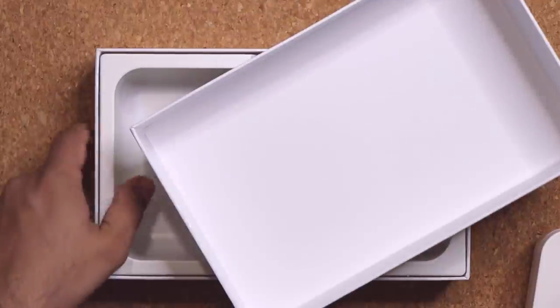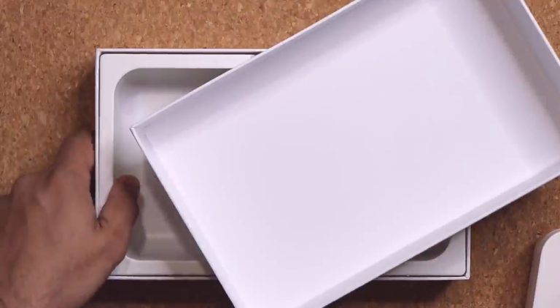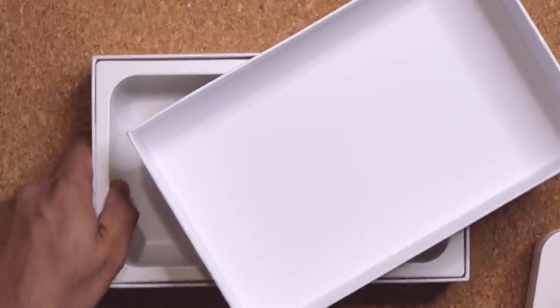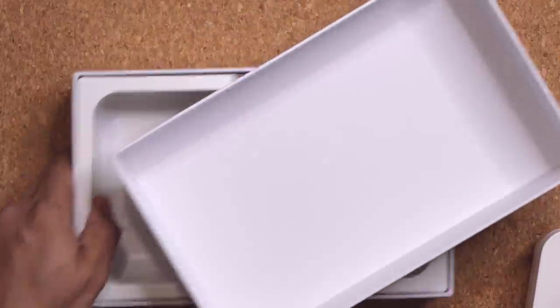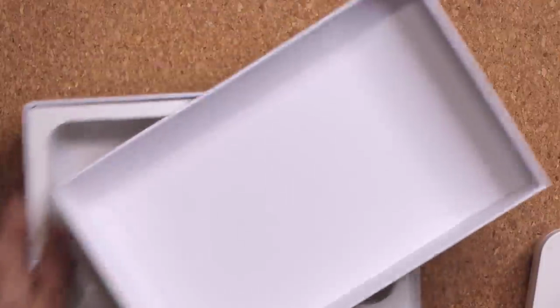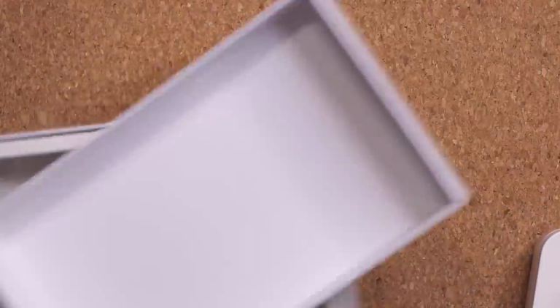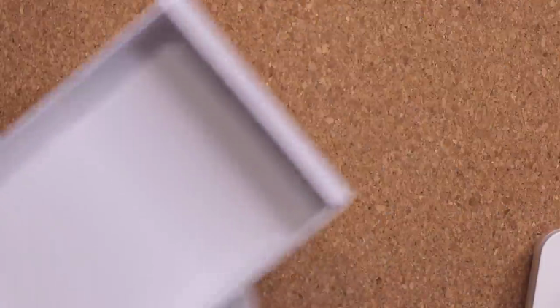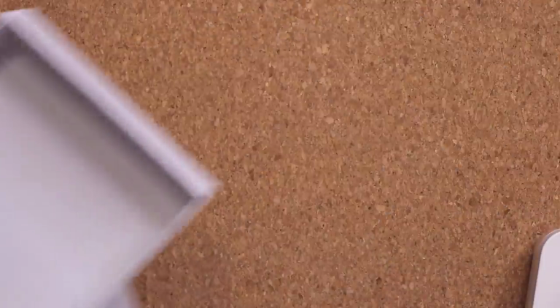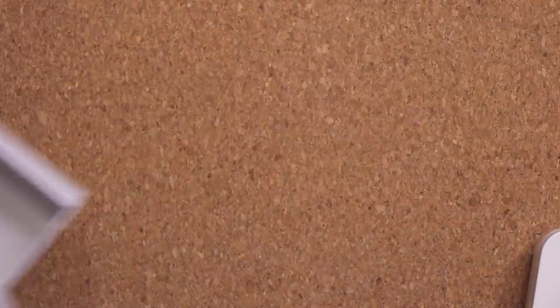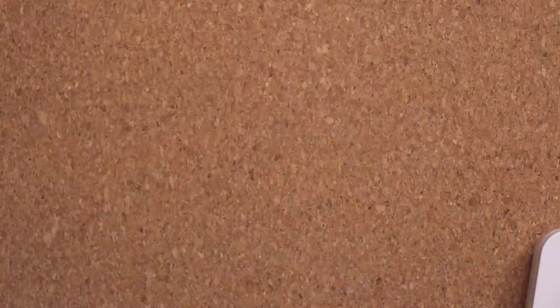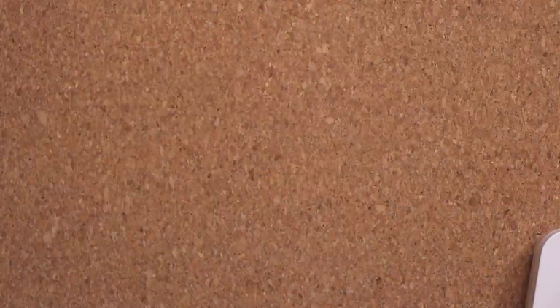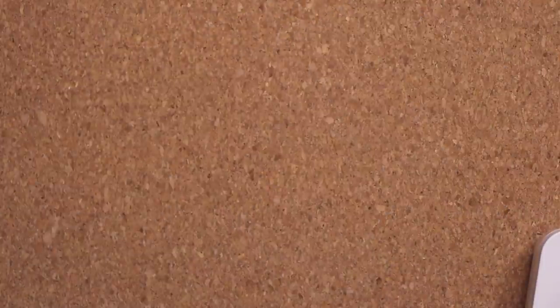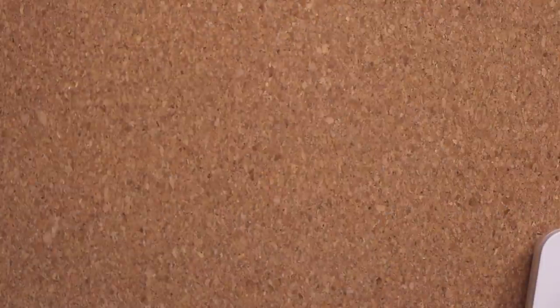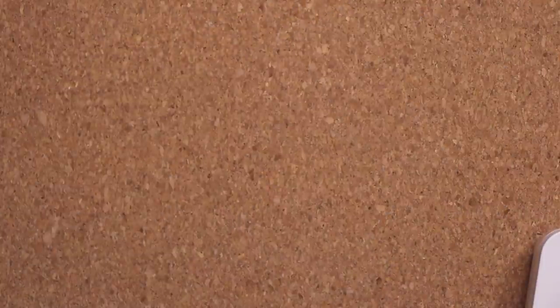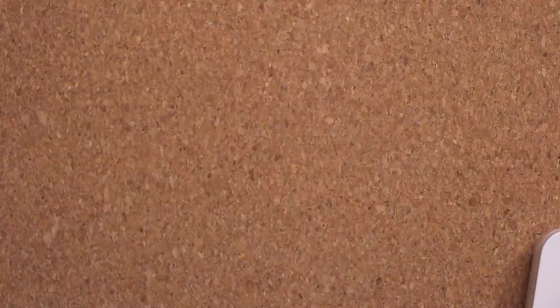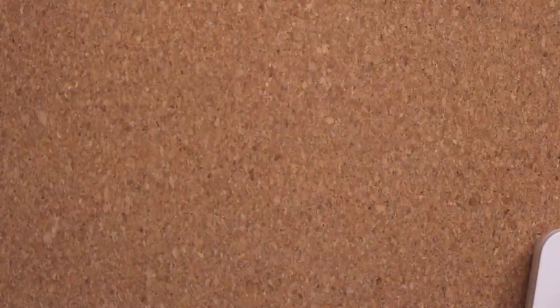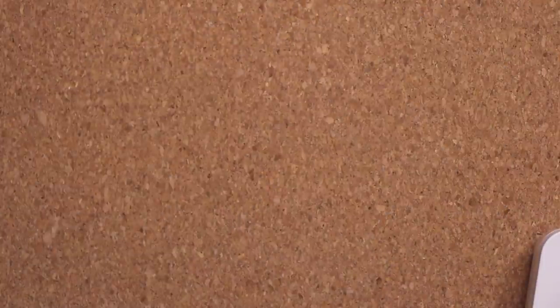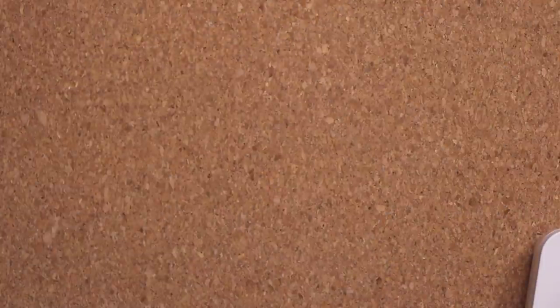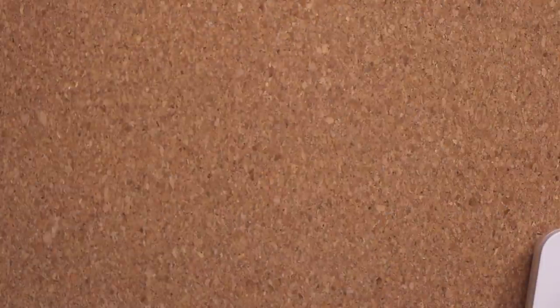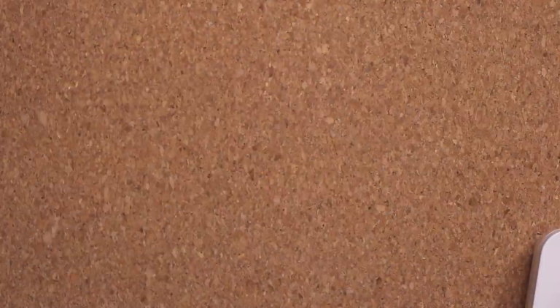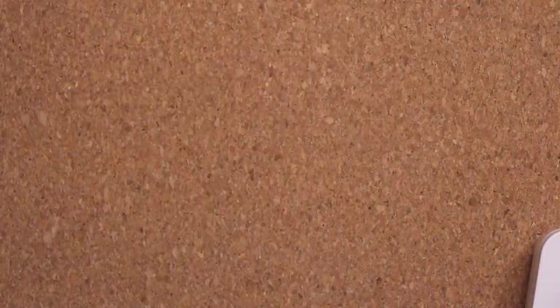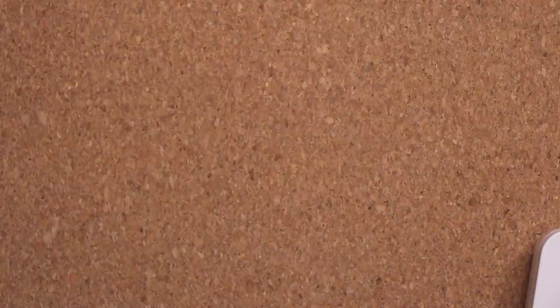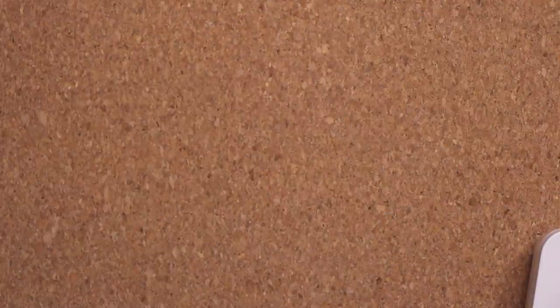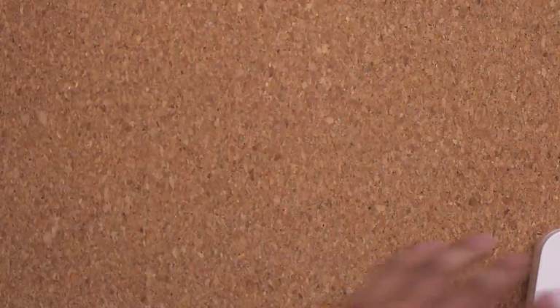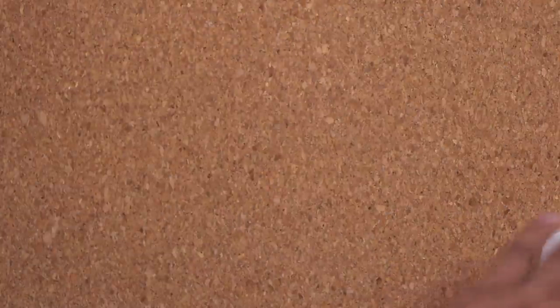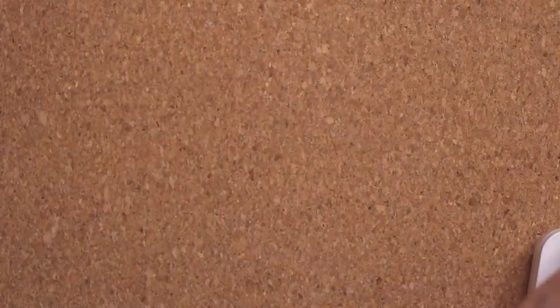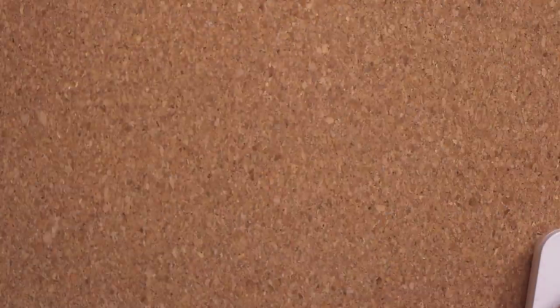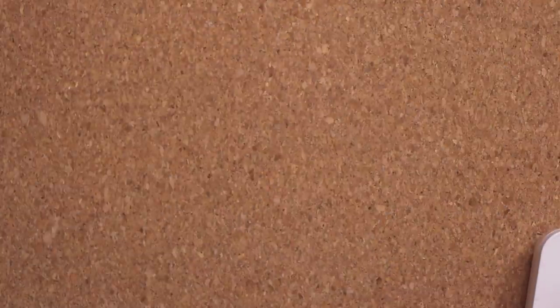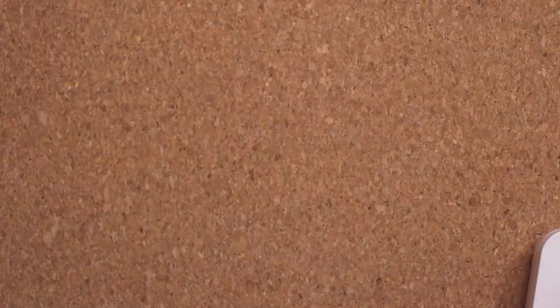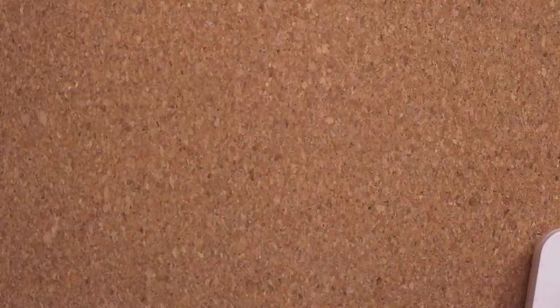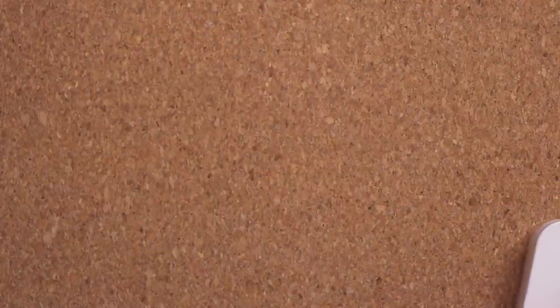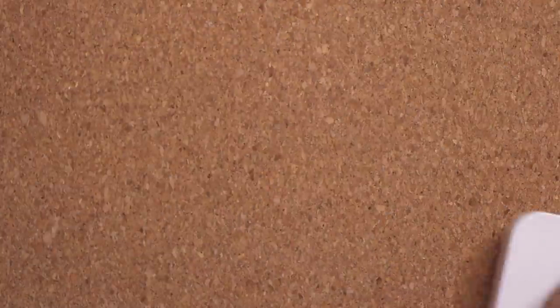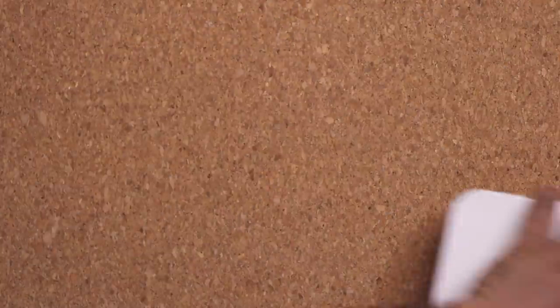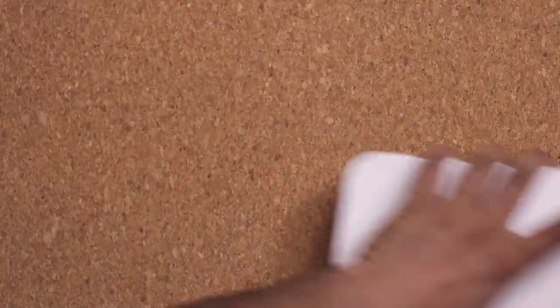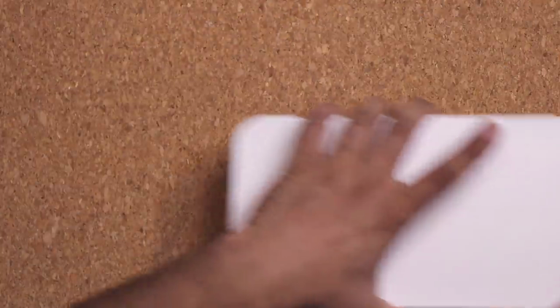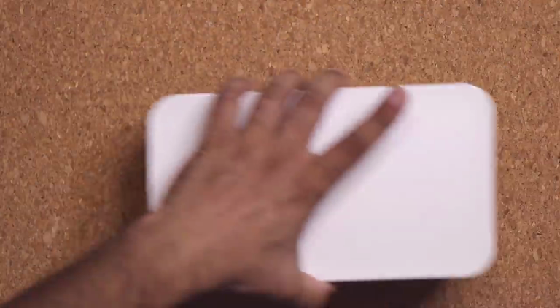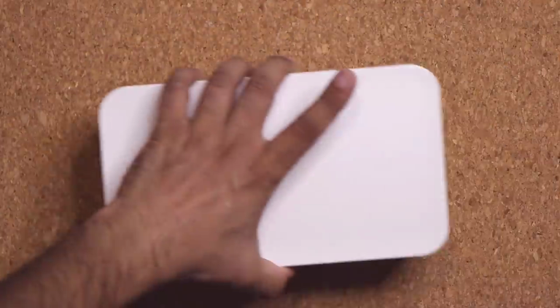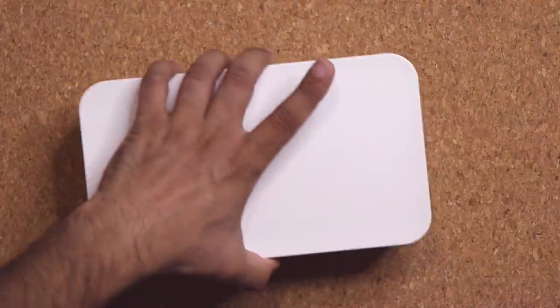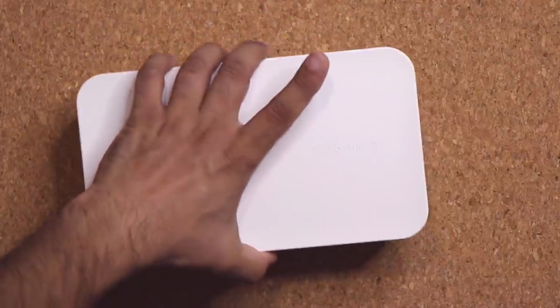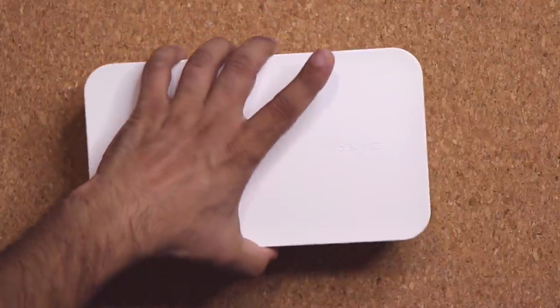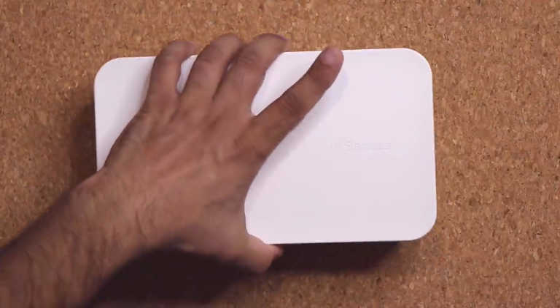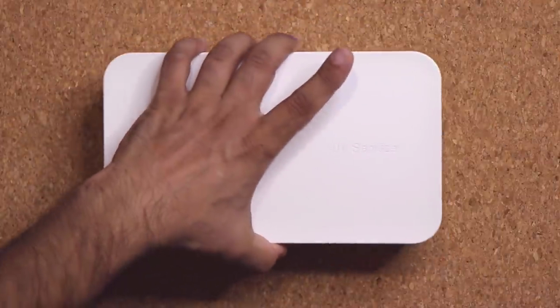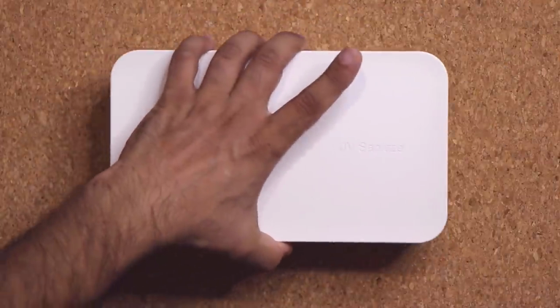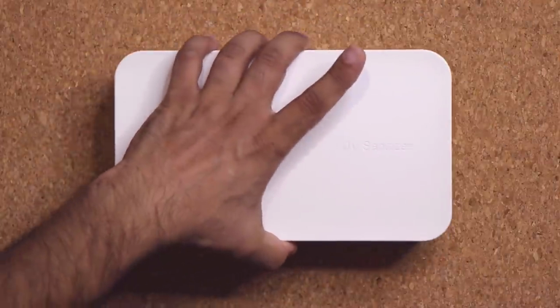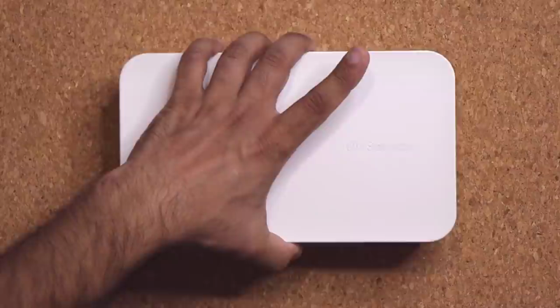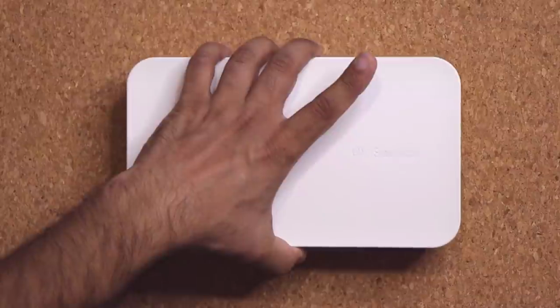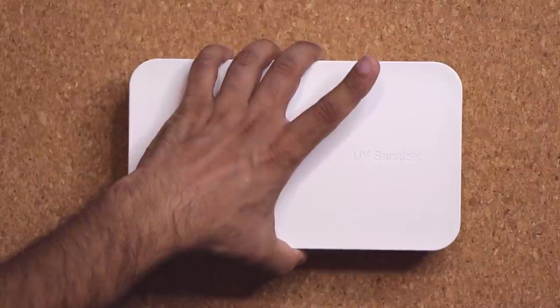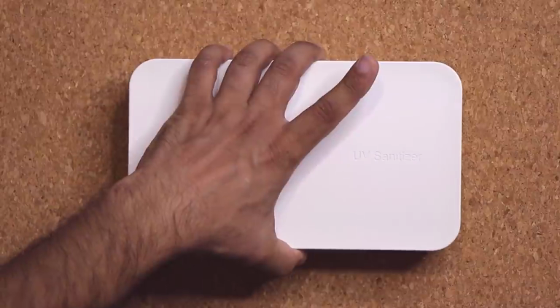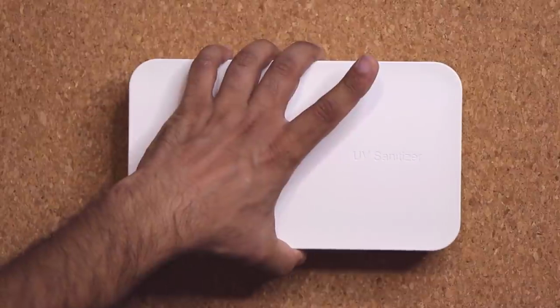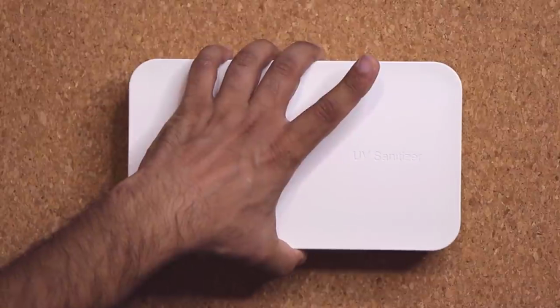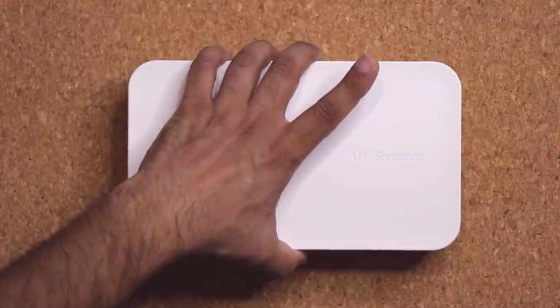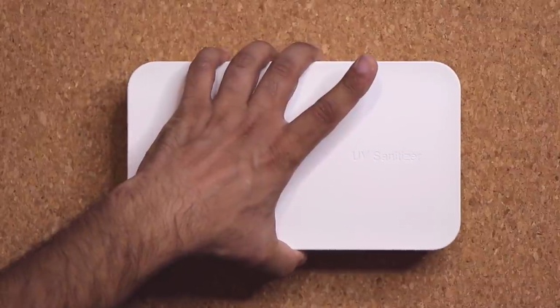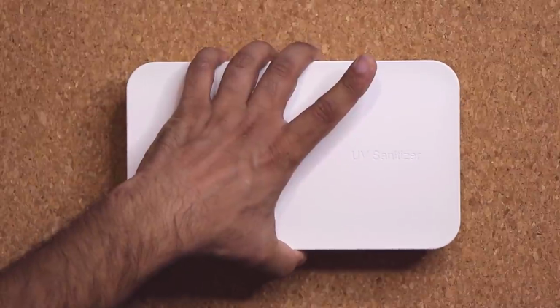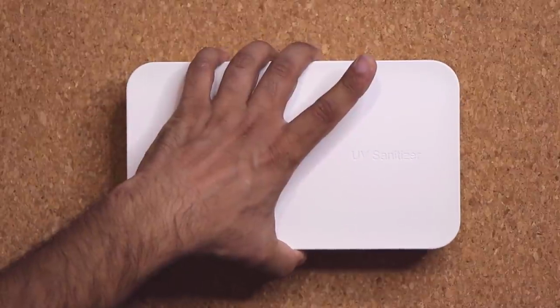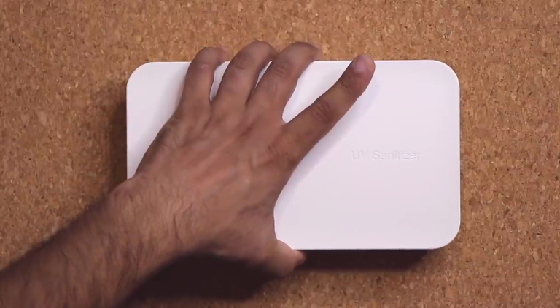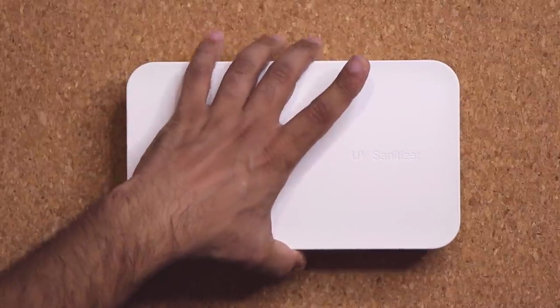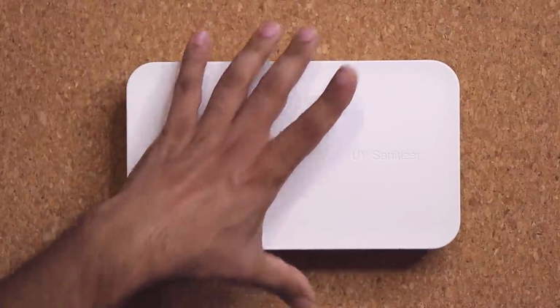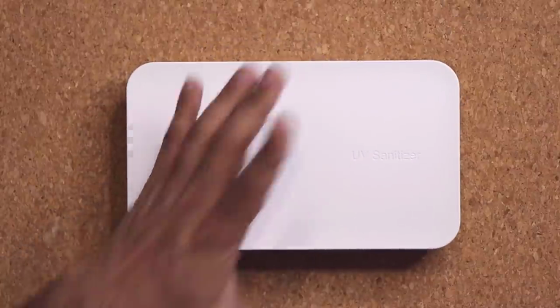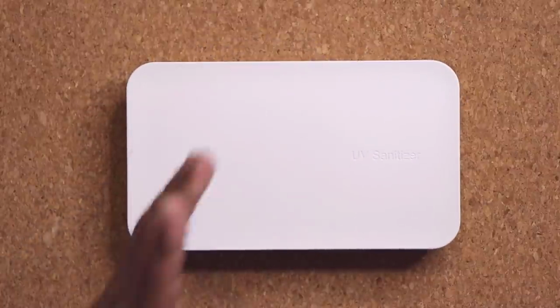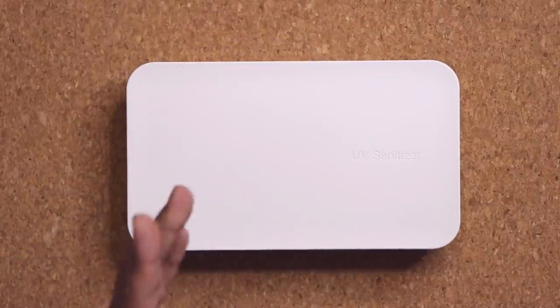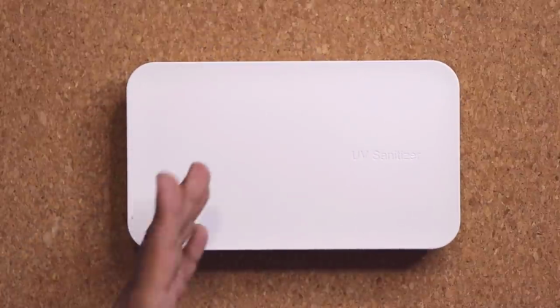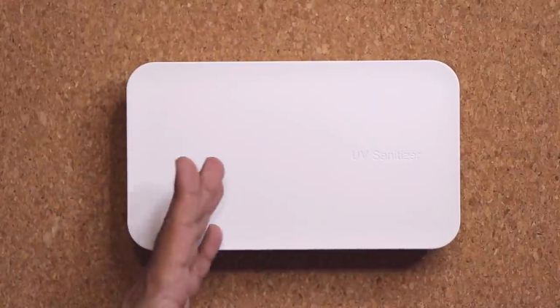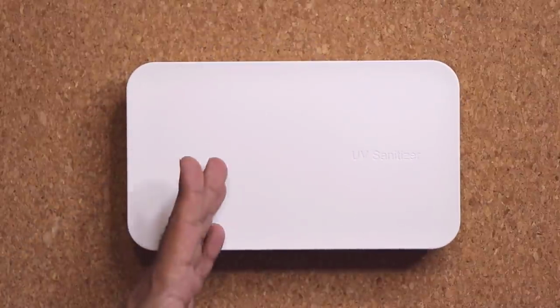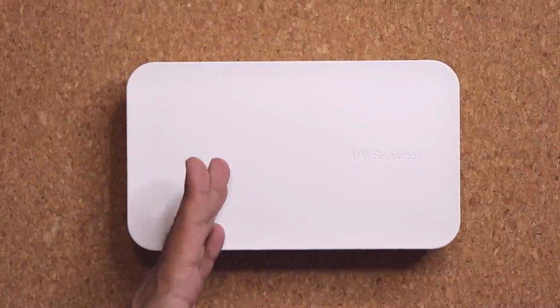So we are going to put all this aside and concentrate on the actual UV sanitizer.